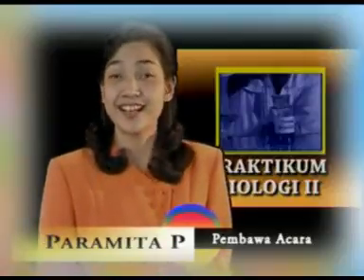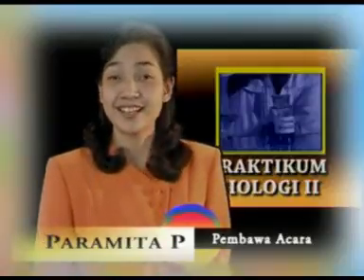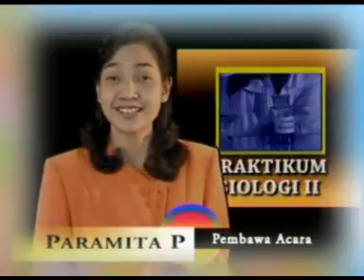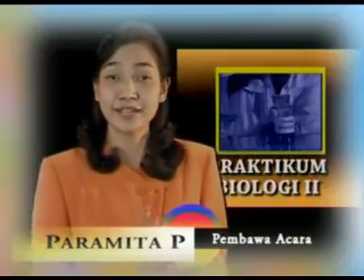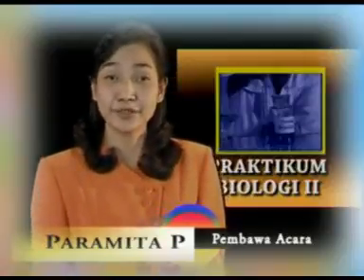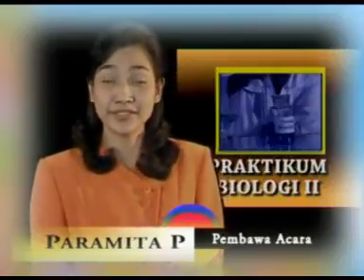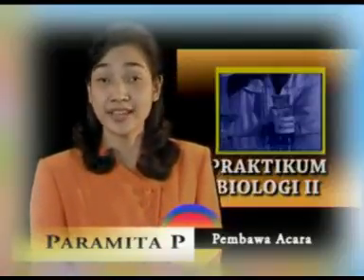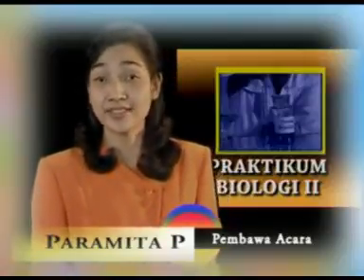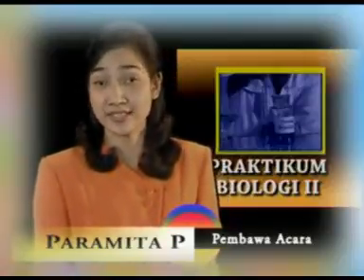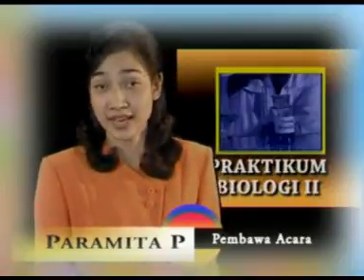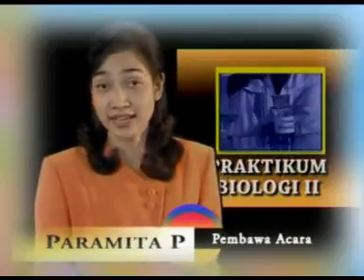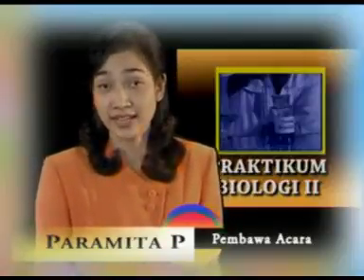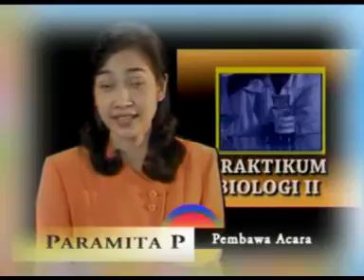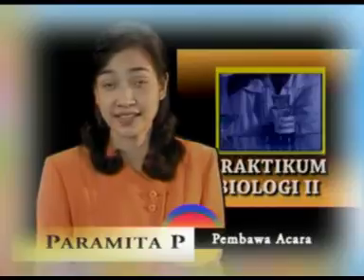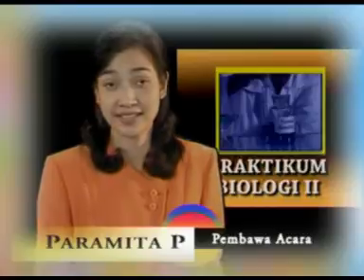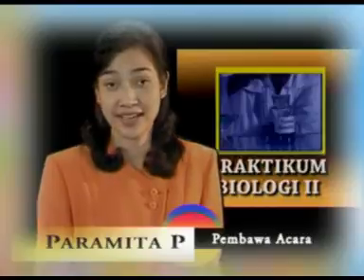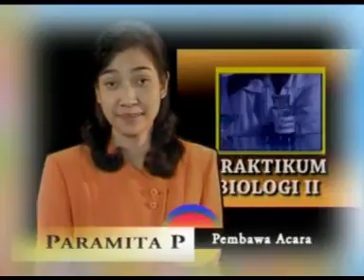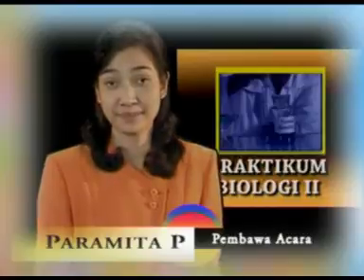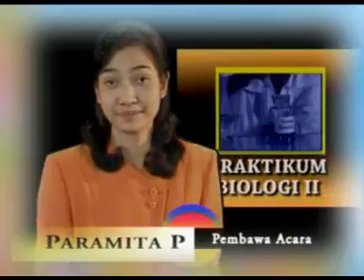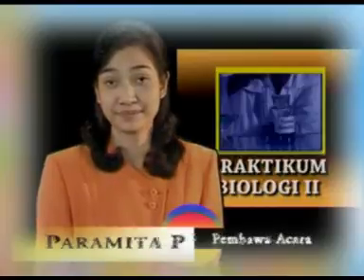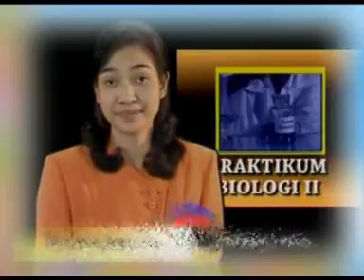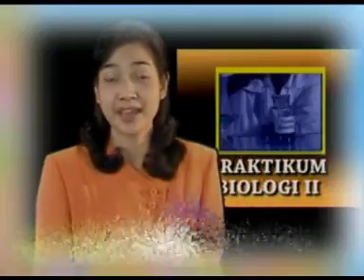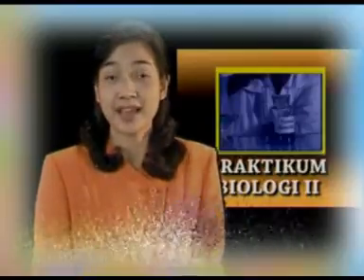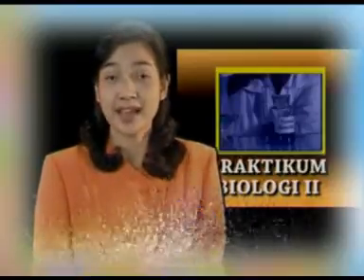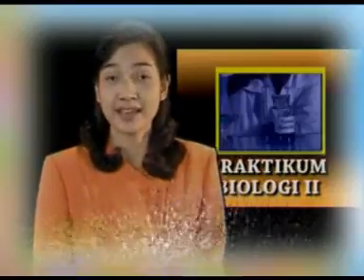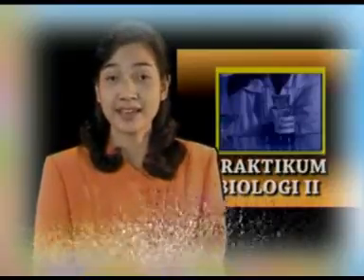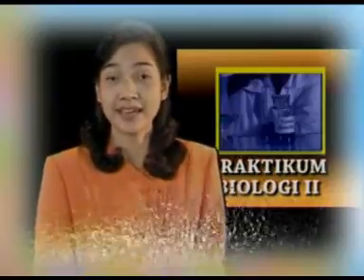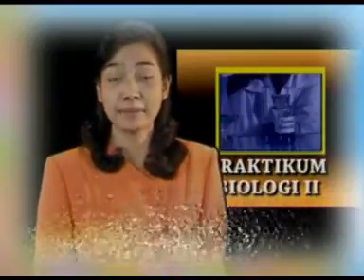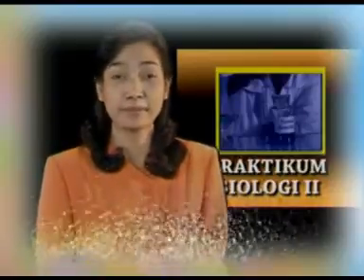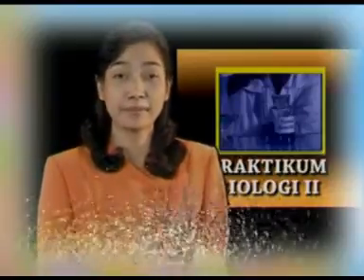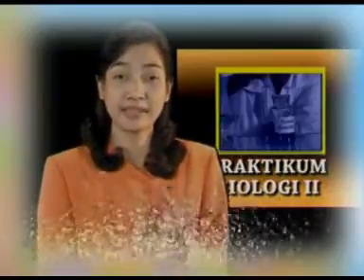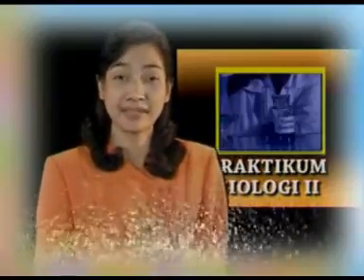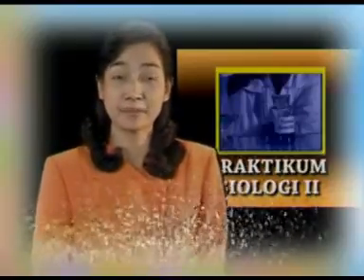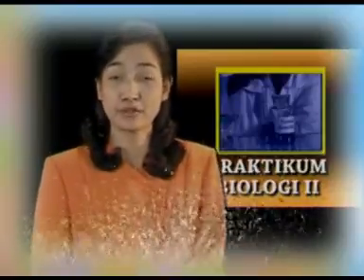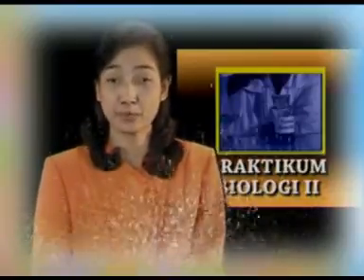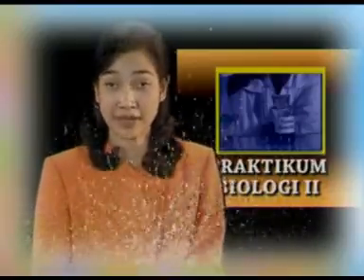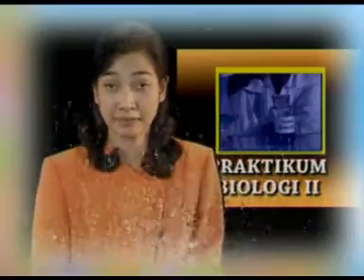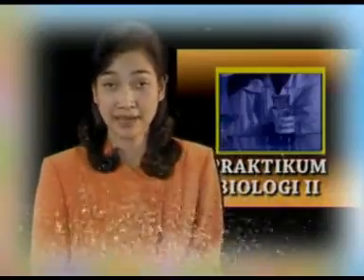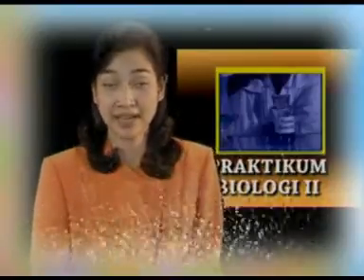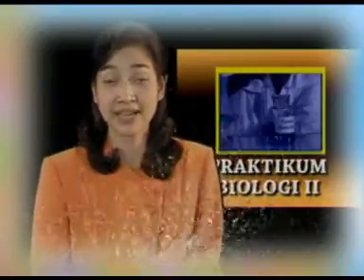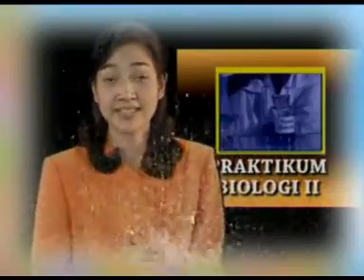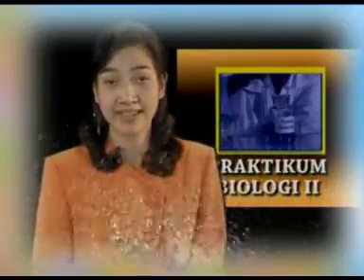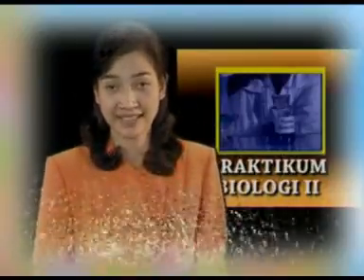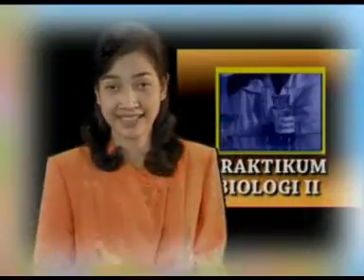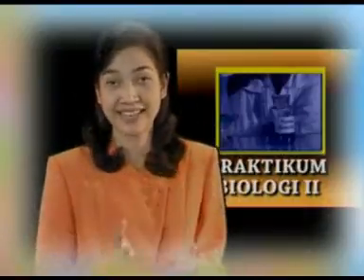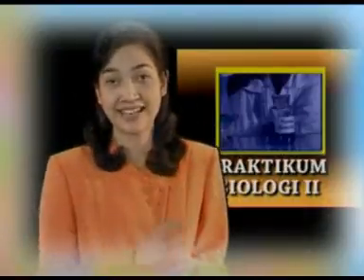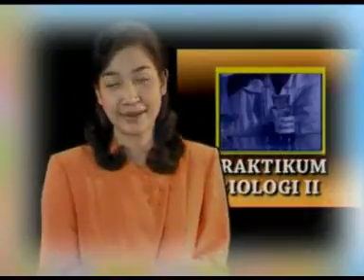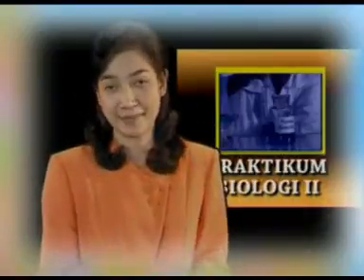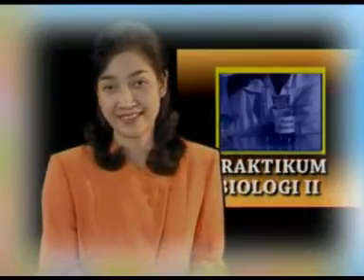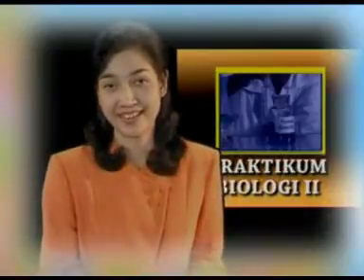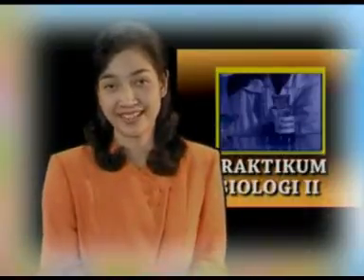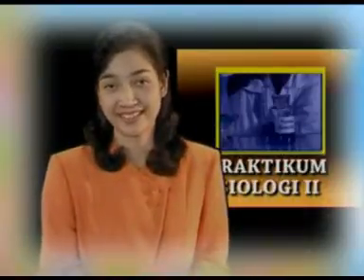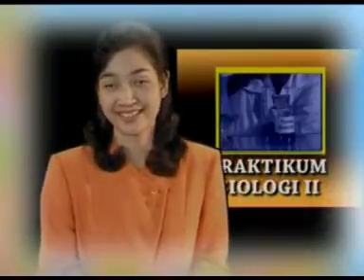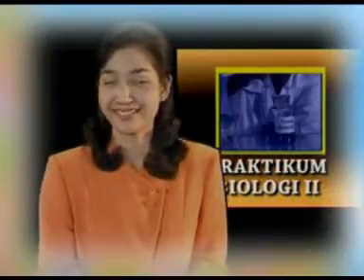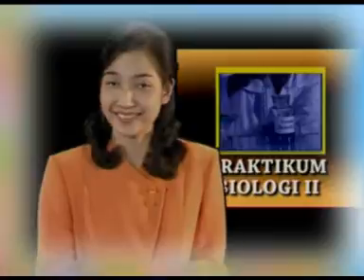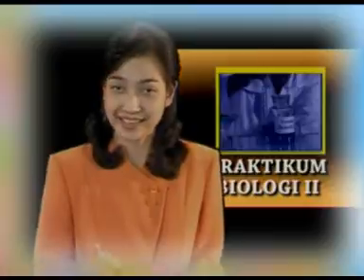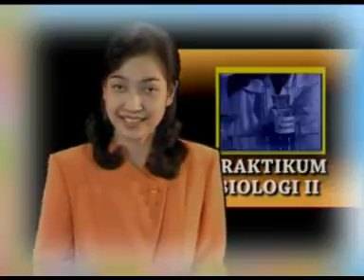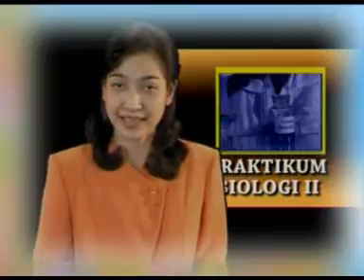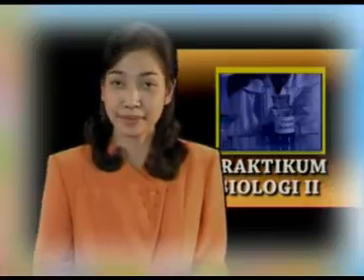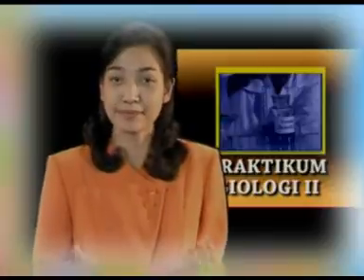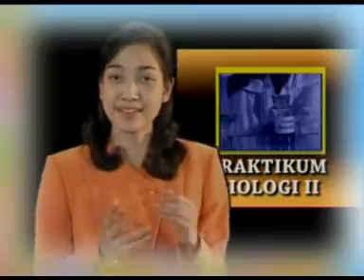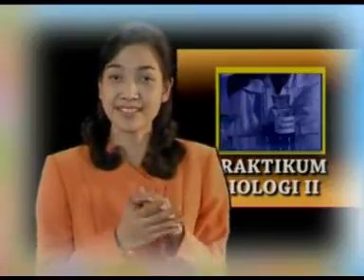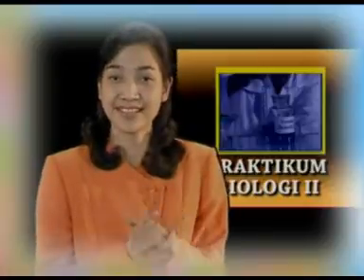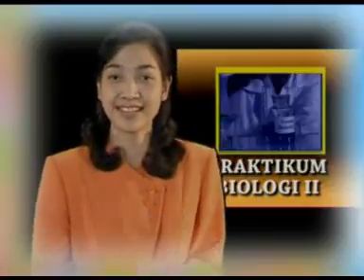Selanjutnya, jika Anda telah siap, Anda dapat memilih percobaan mana yang ingin Anda pelajari. Selamat menyaksikan.